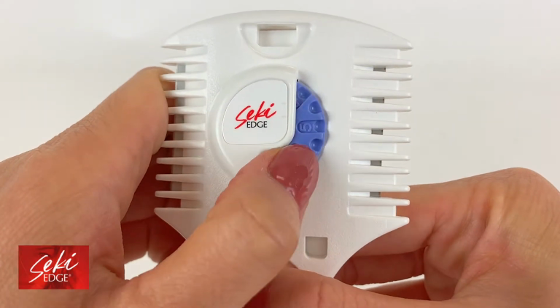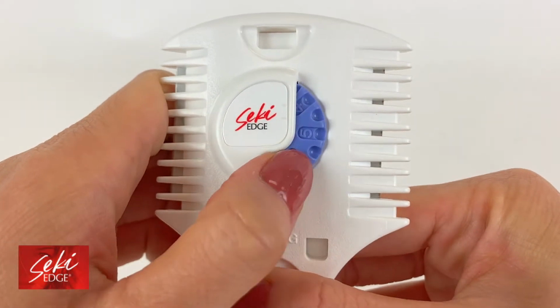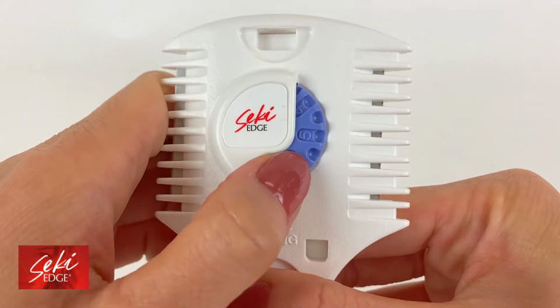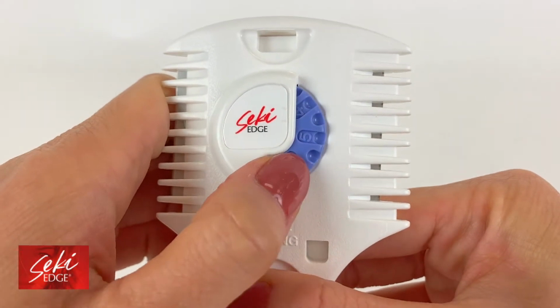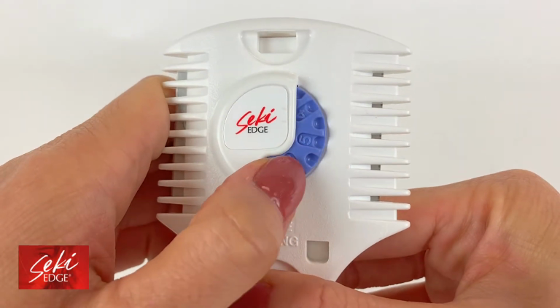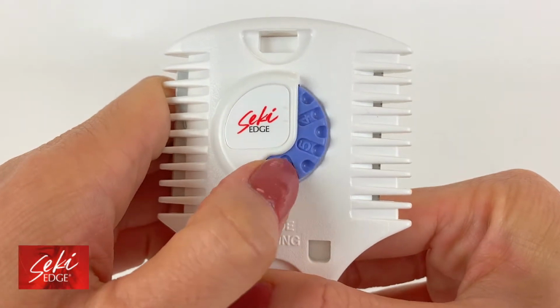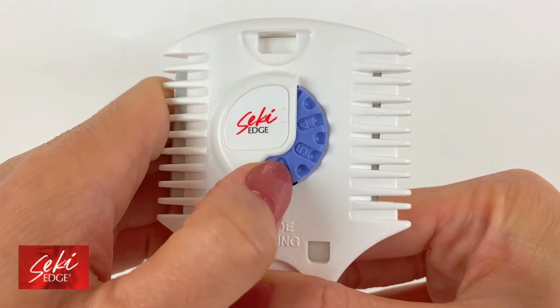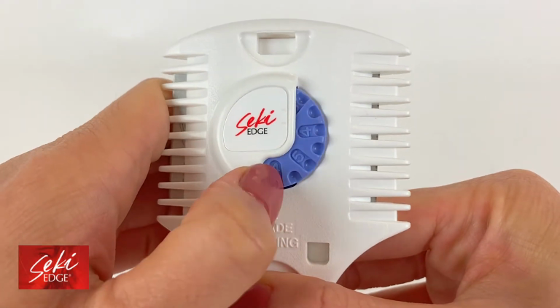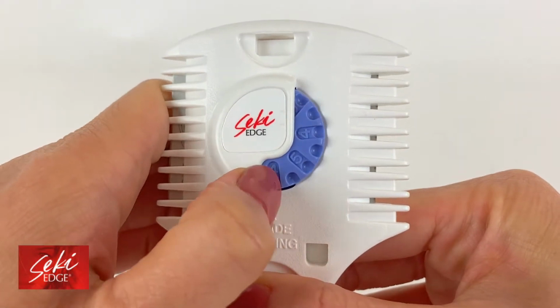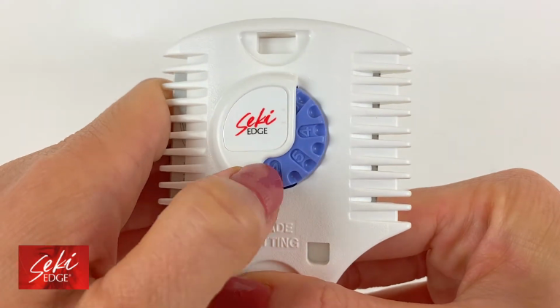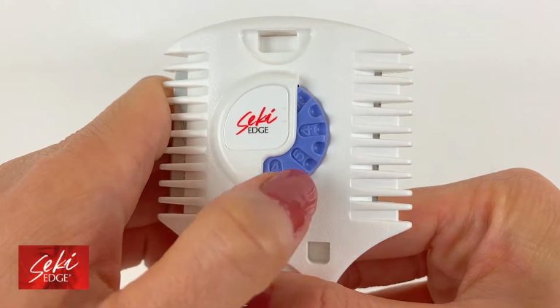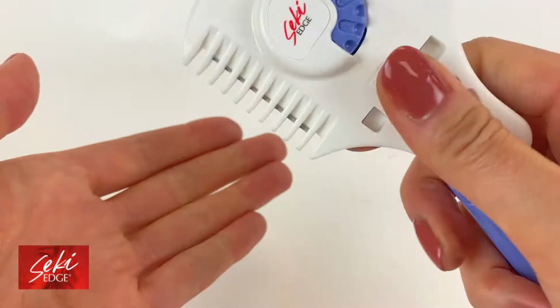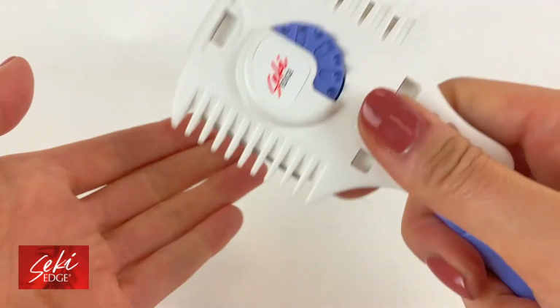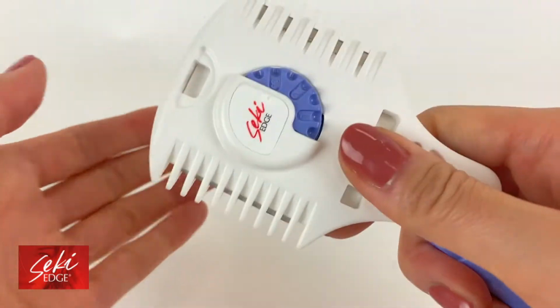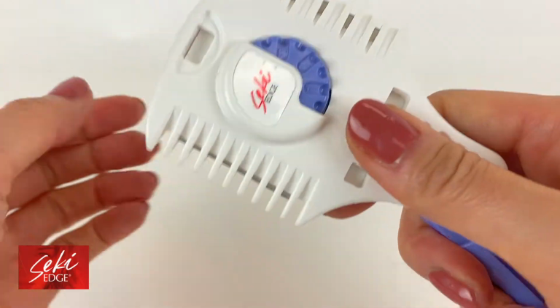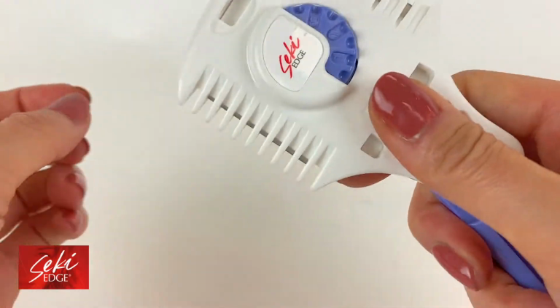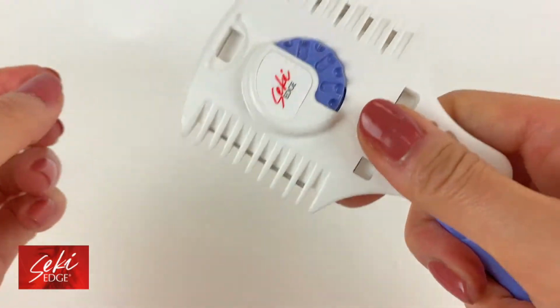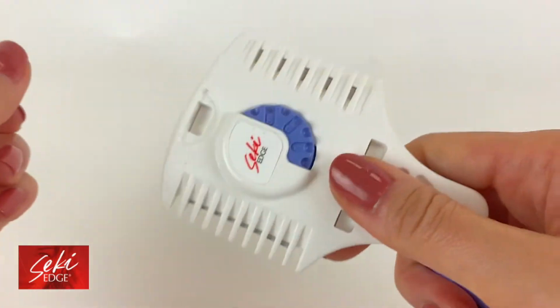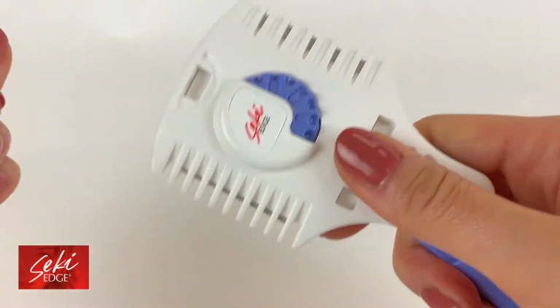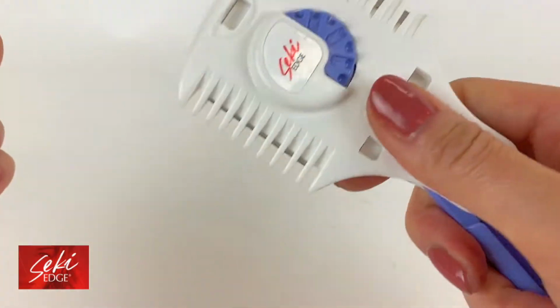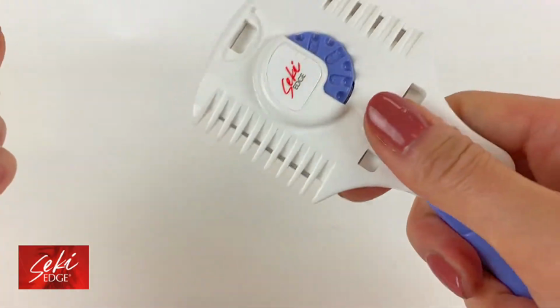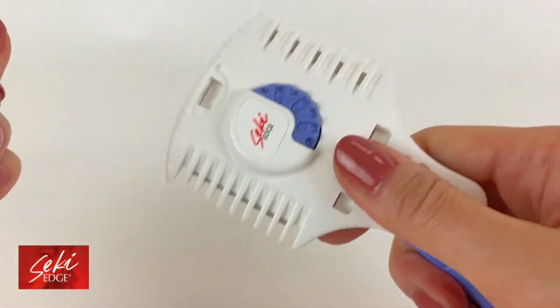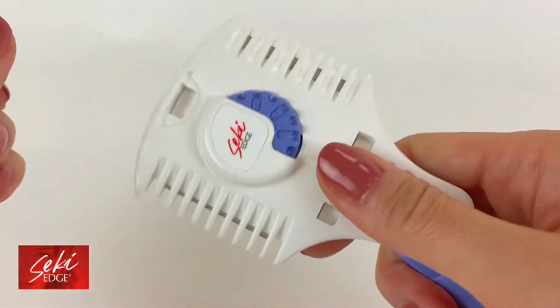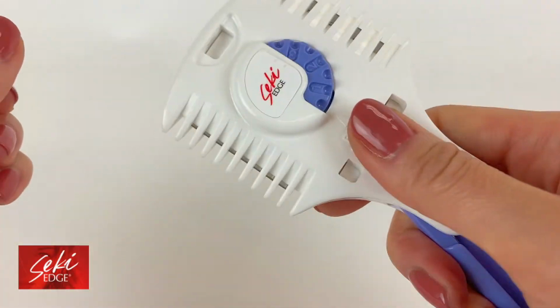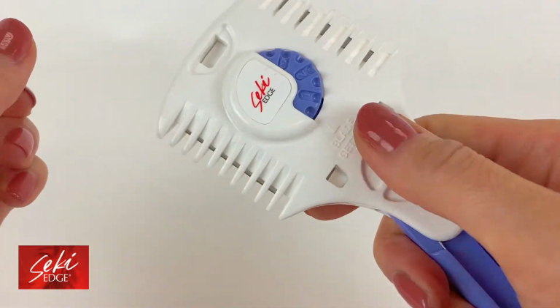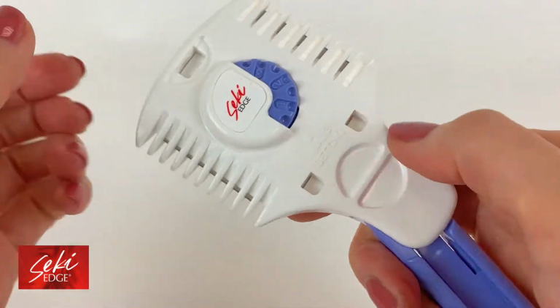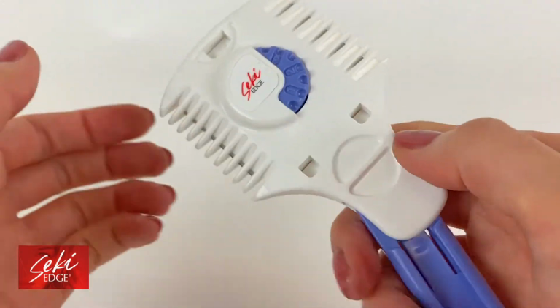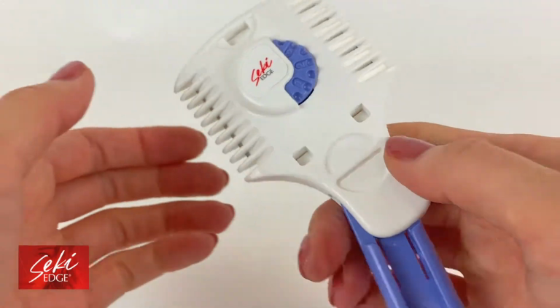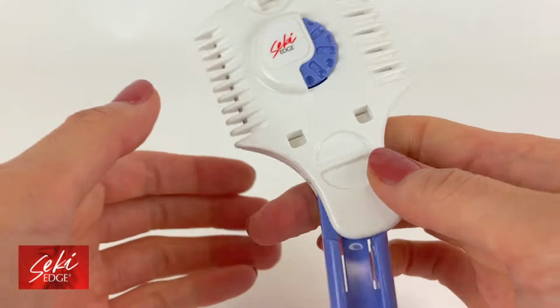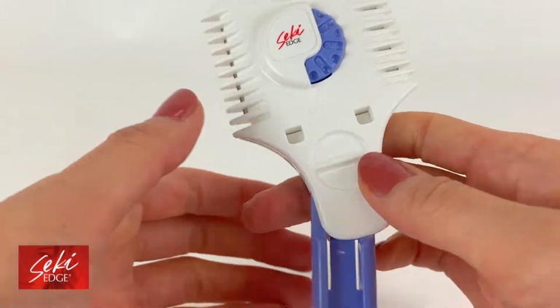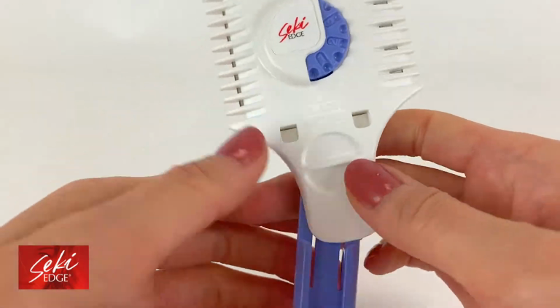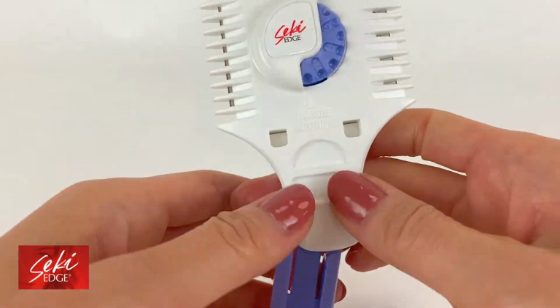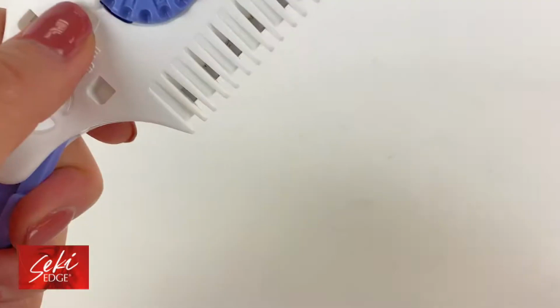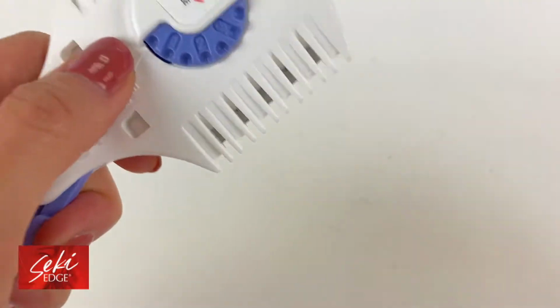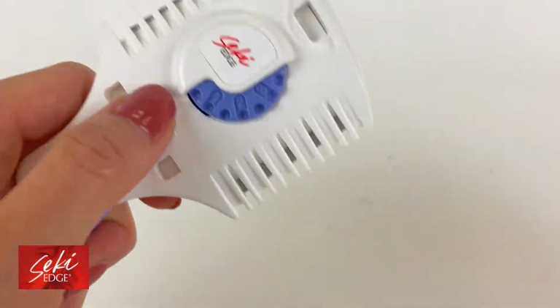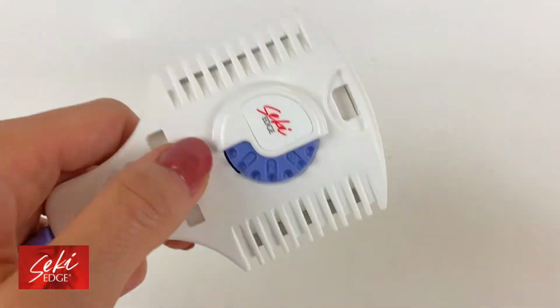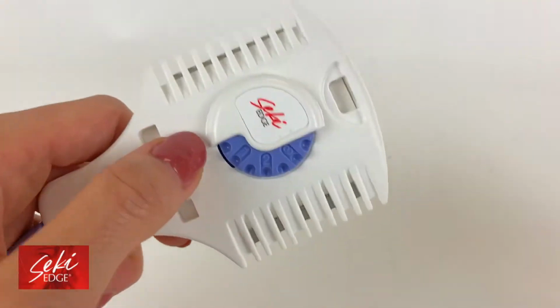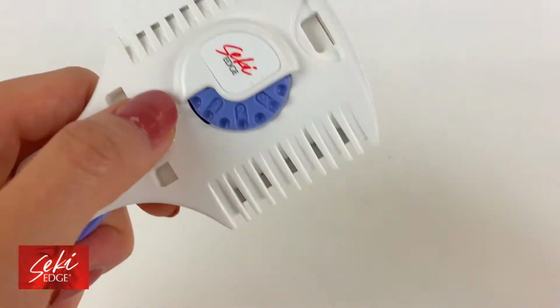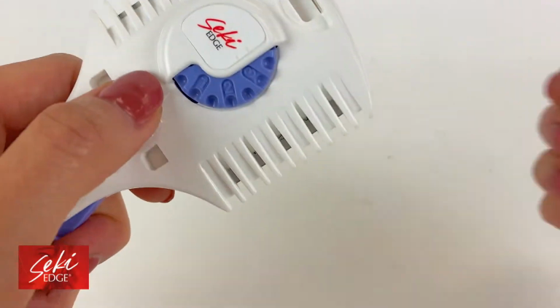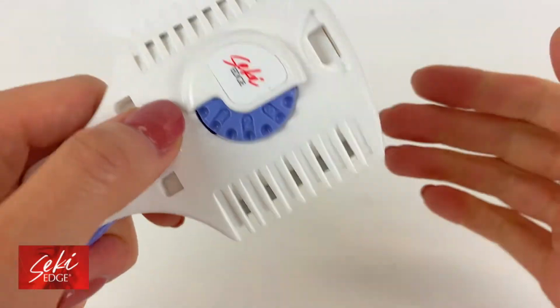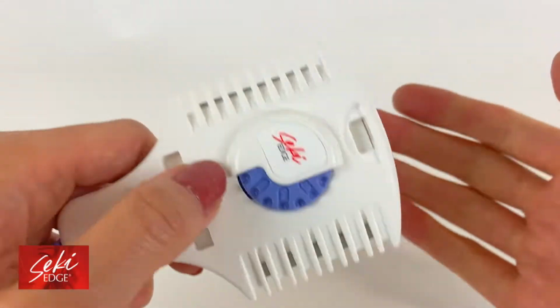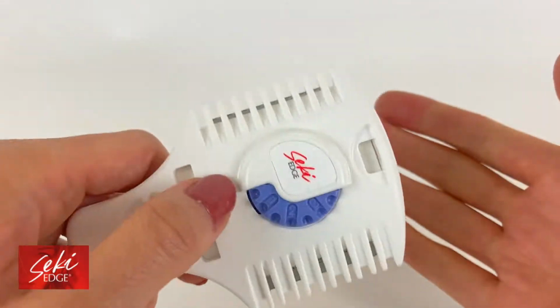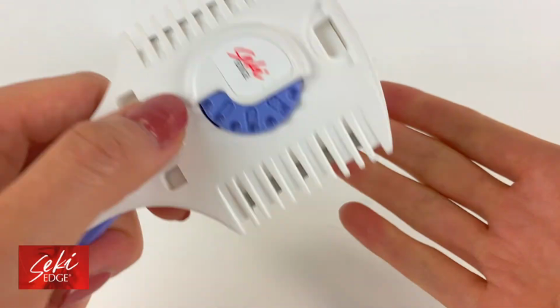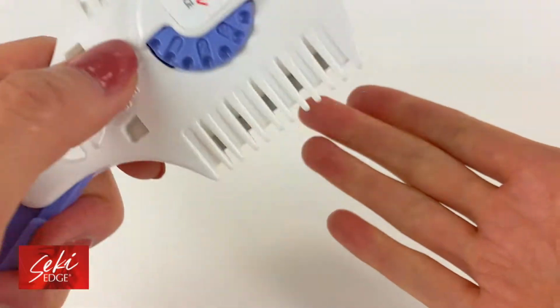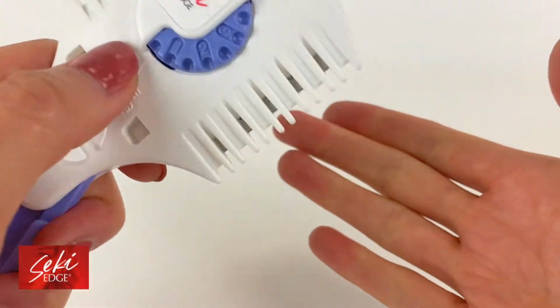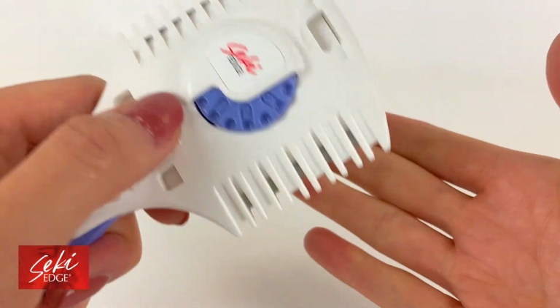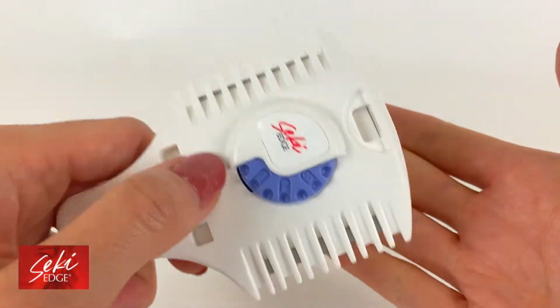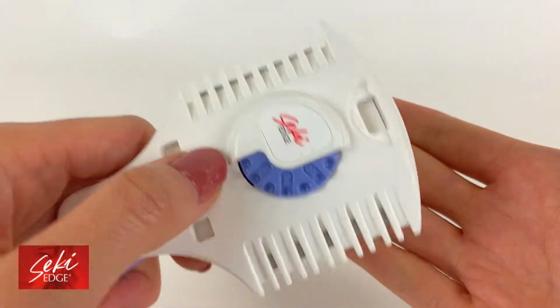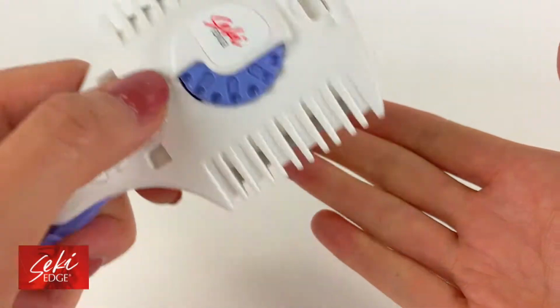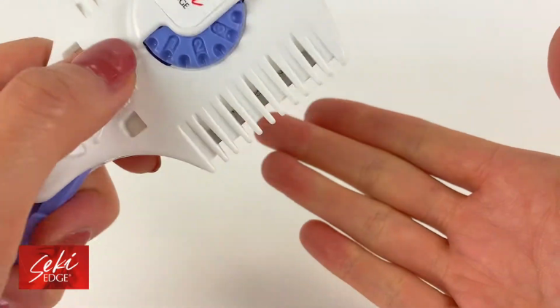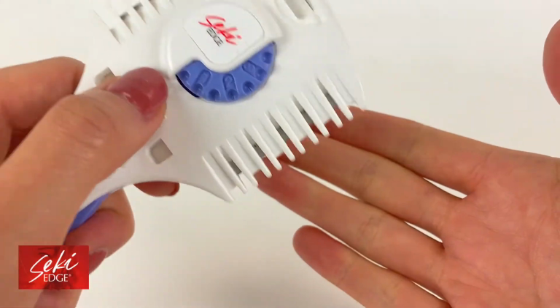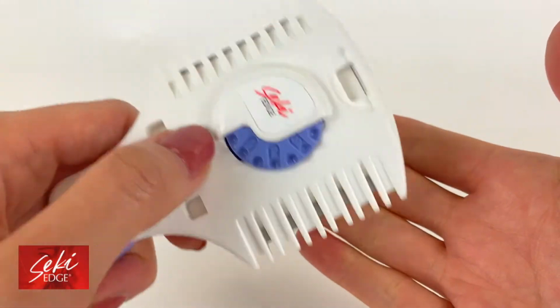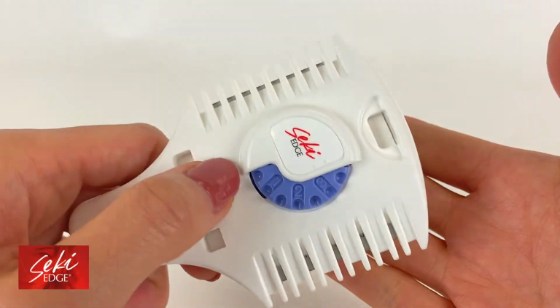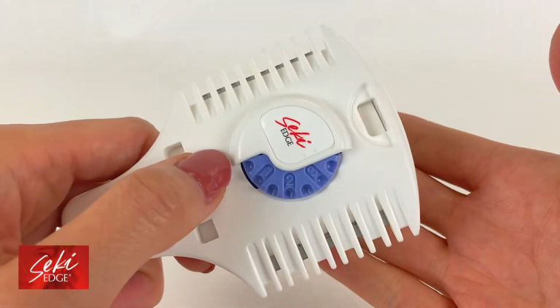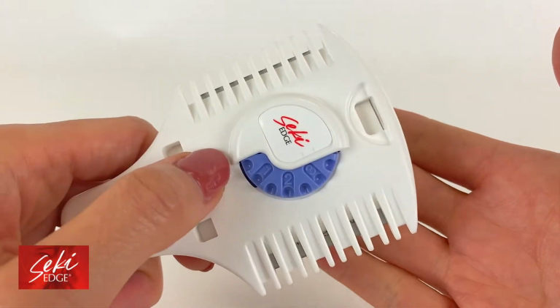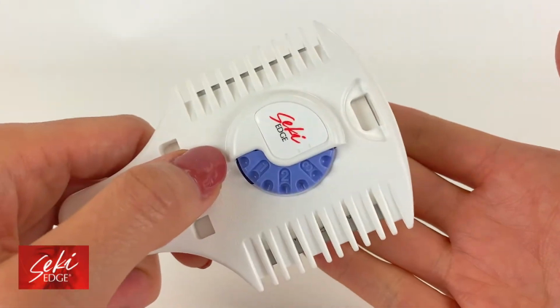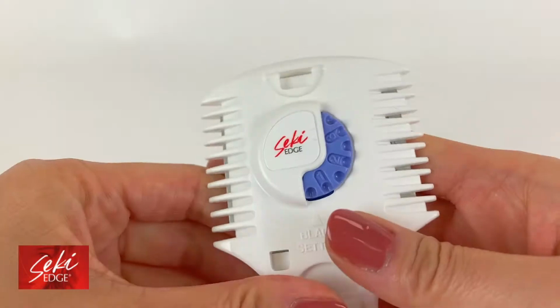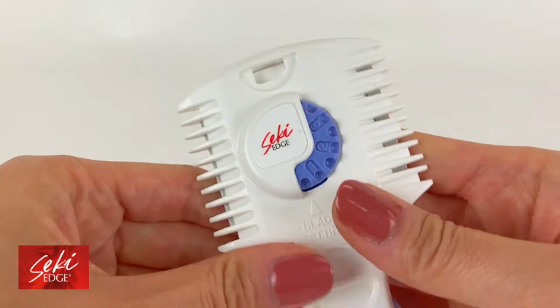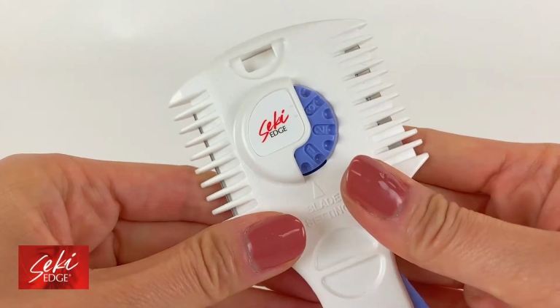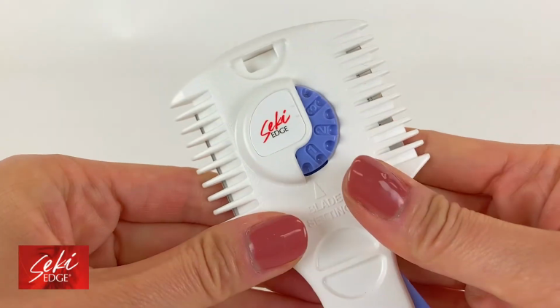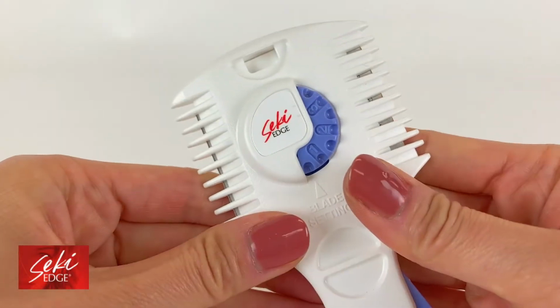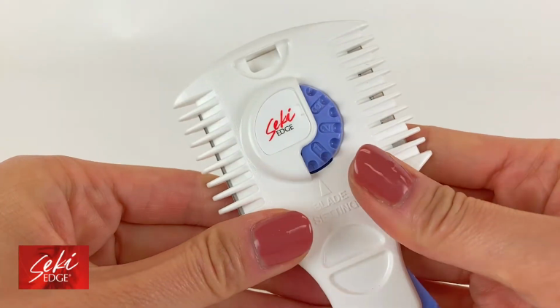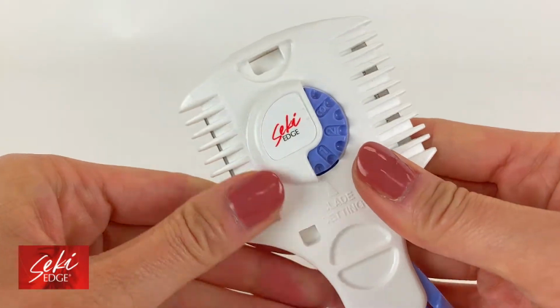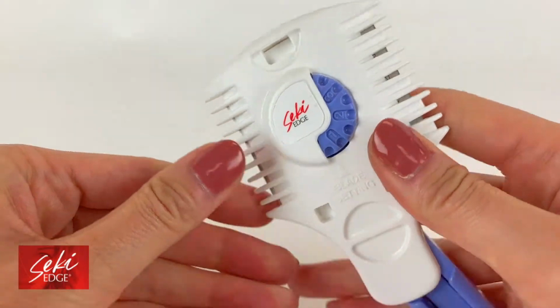Each side of the razor has a different pattern of teeth. The left side is best for texturizing while the right side is better for tapering and blending.